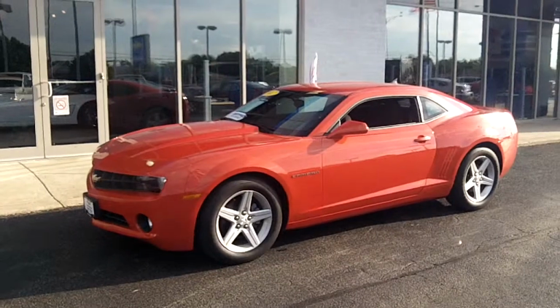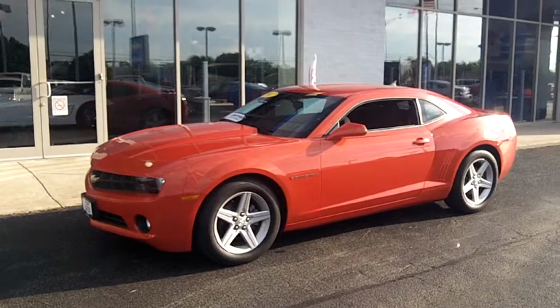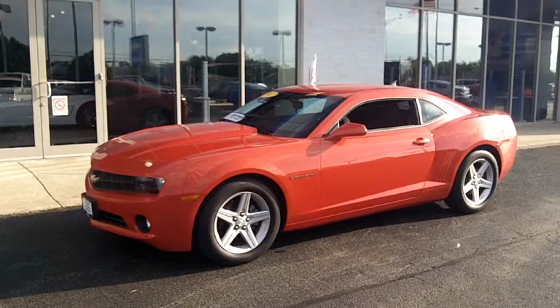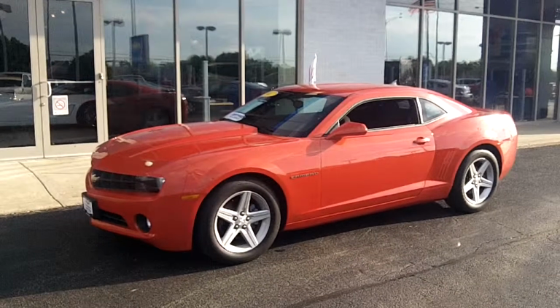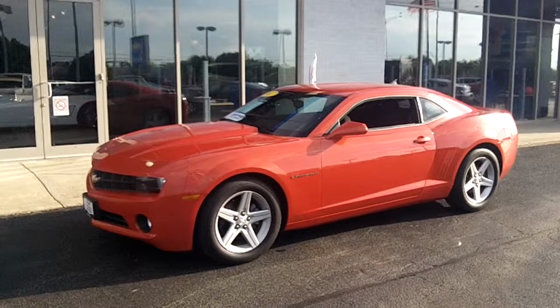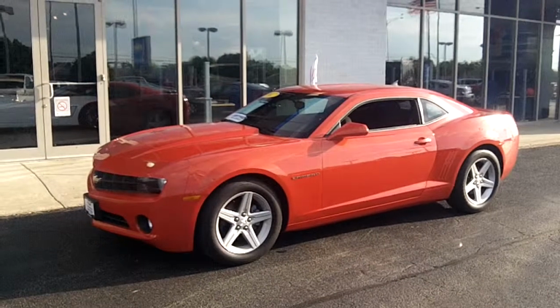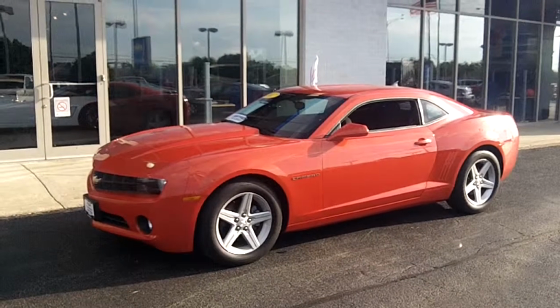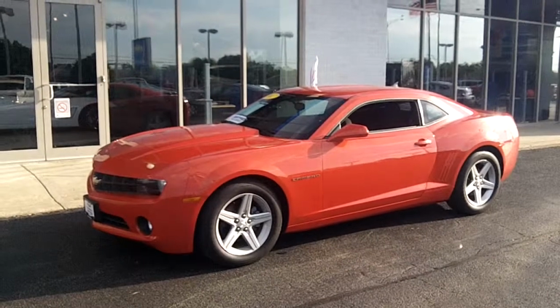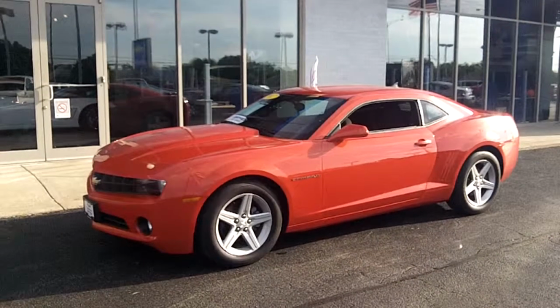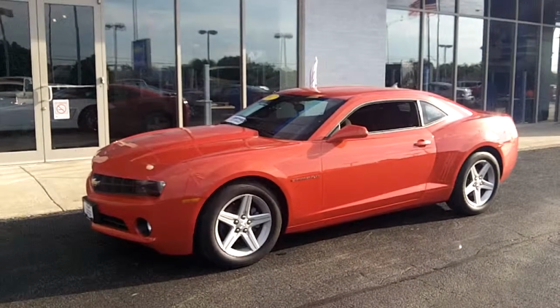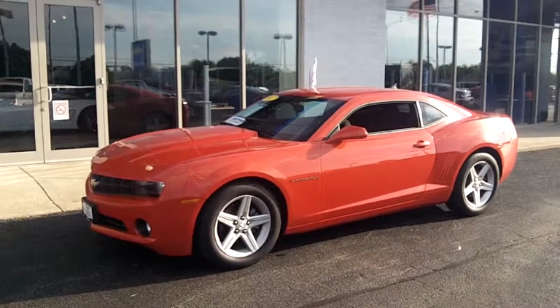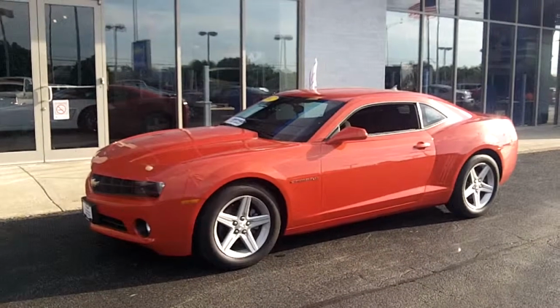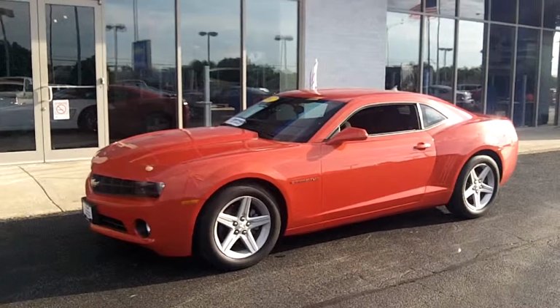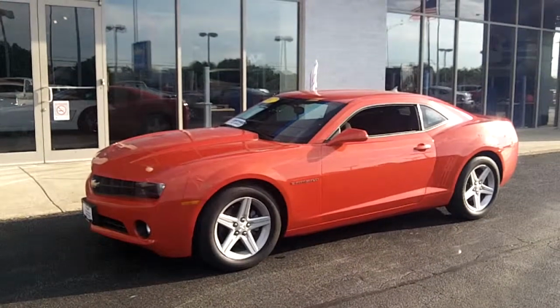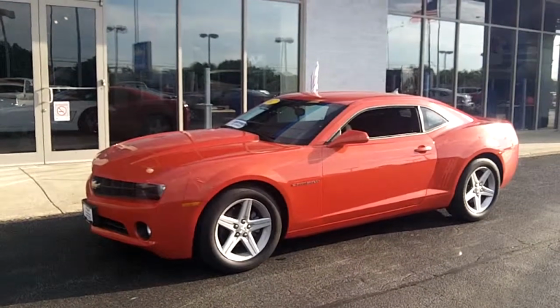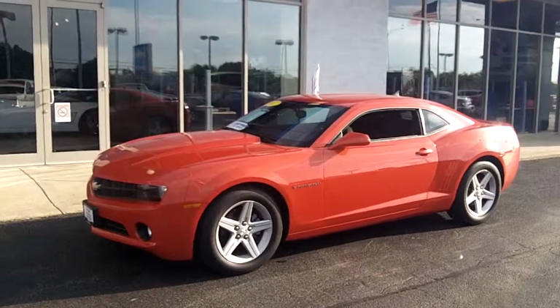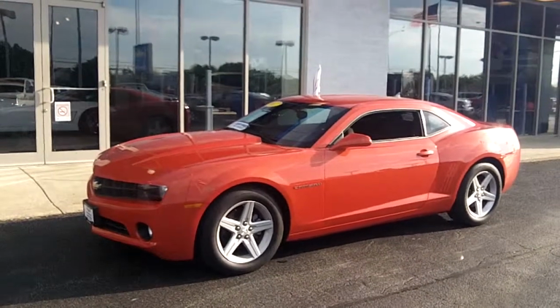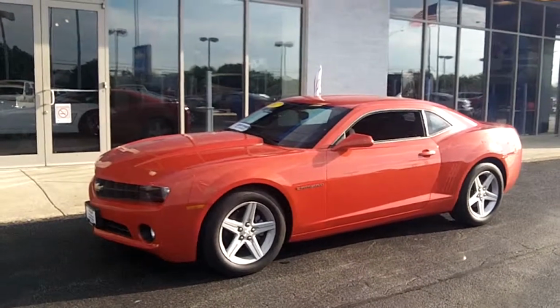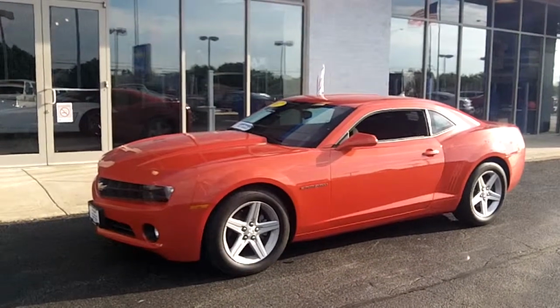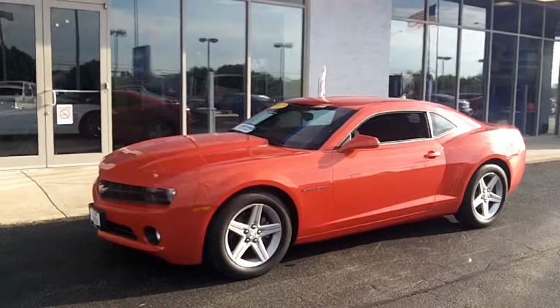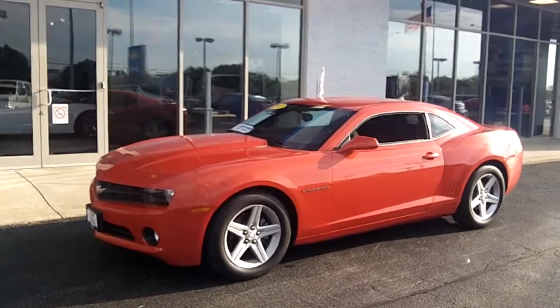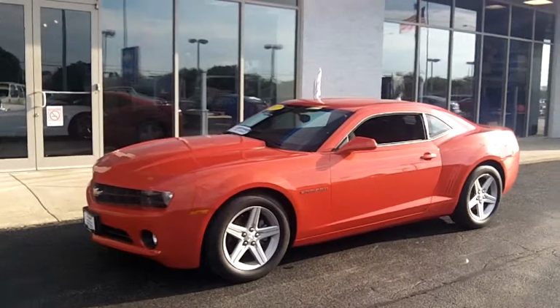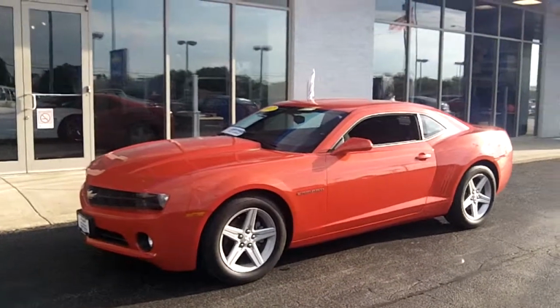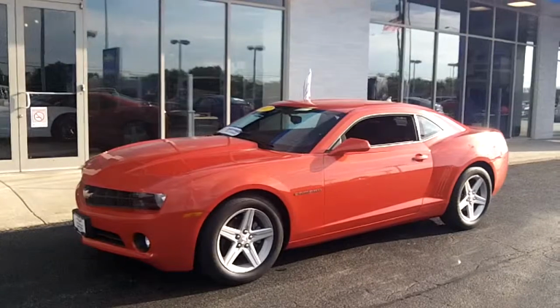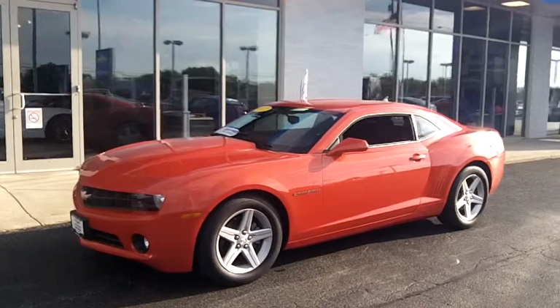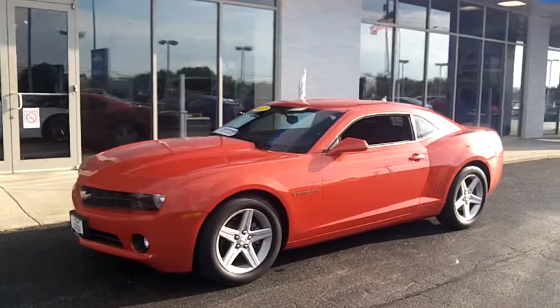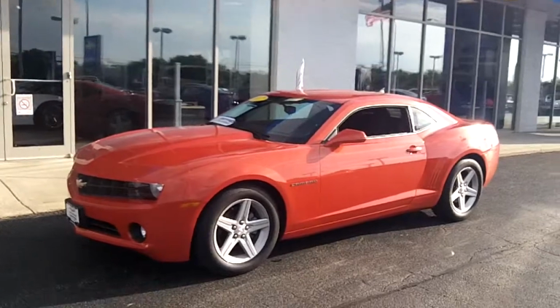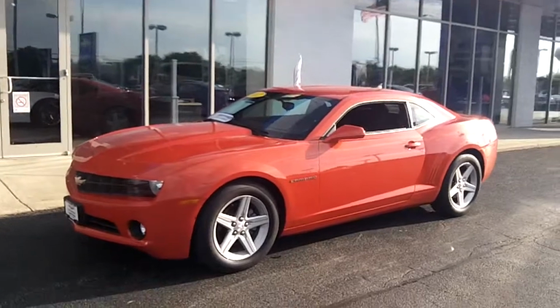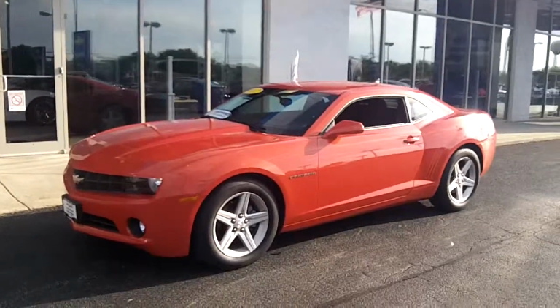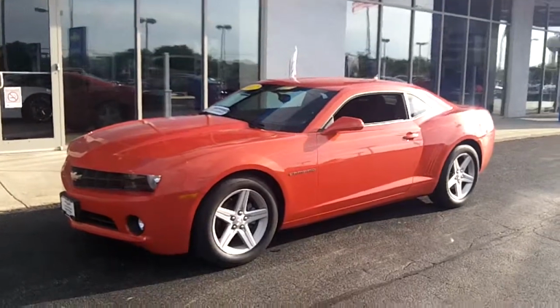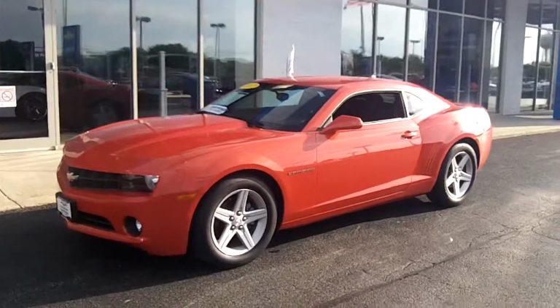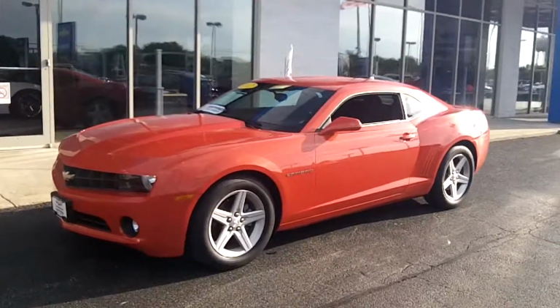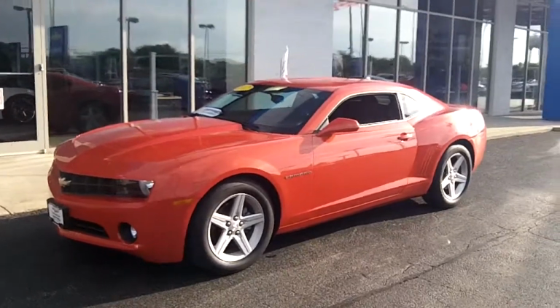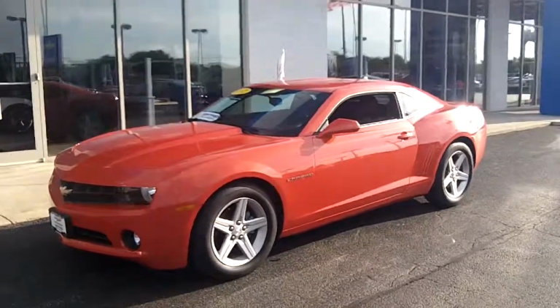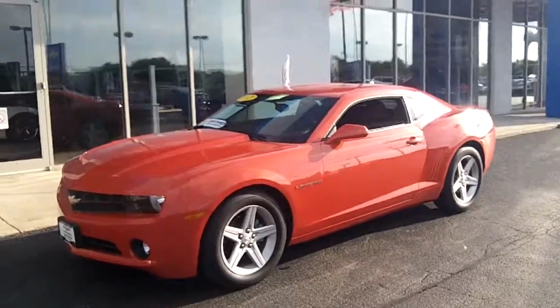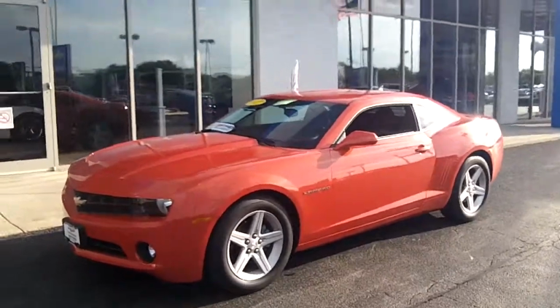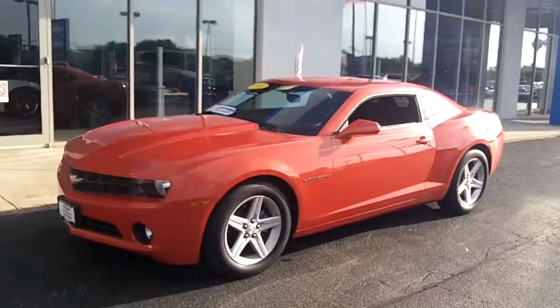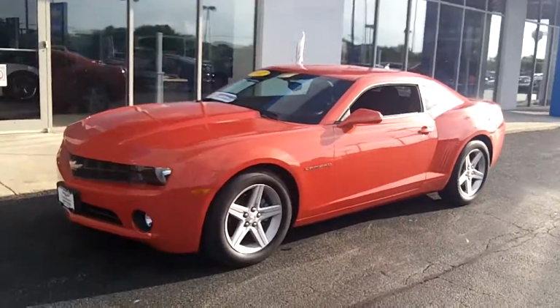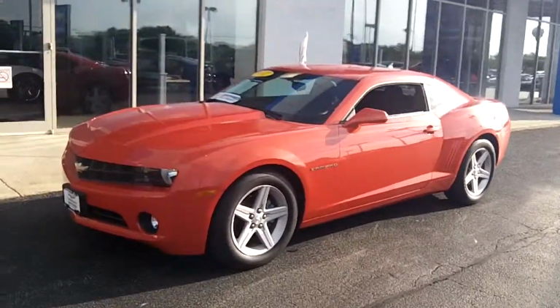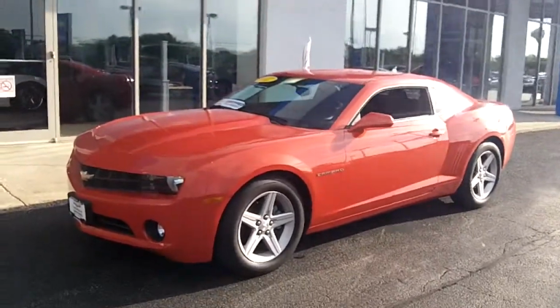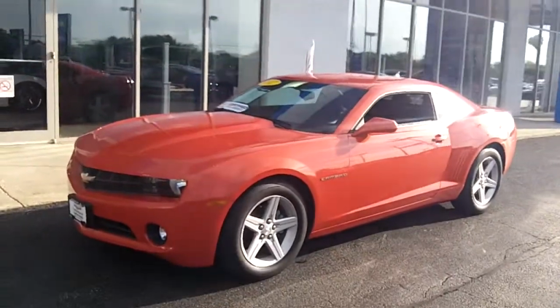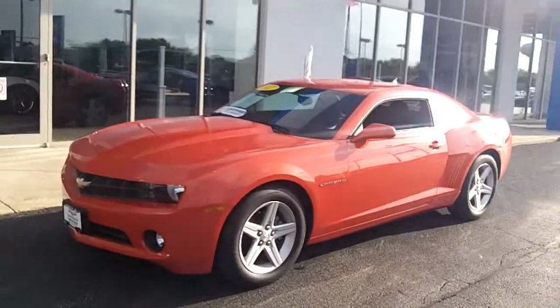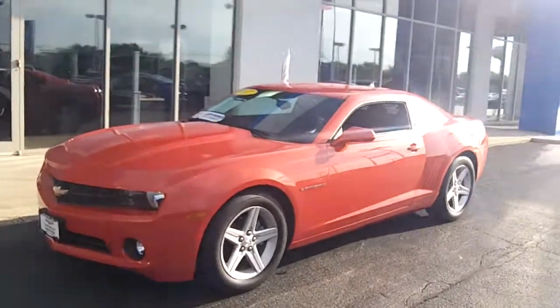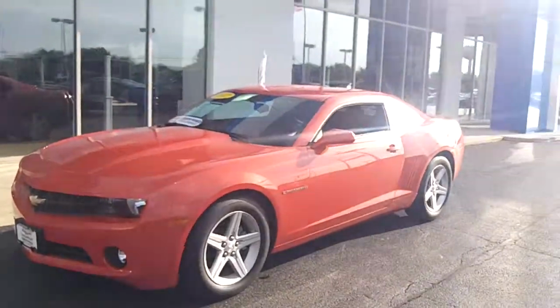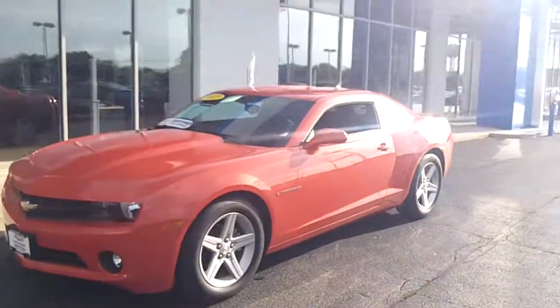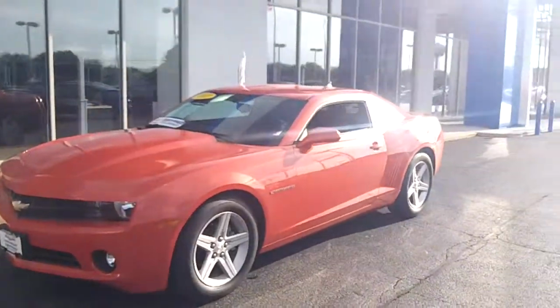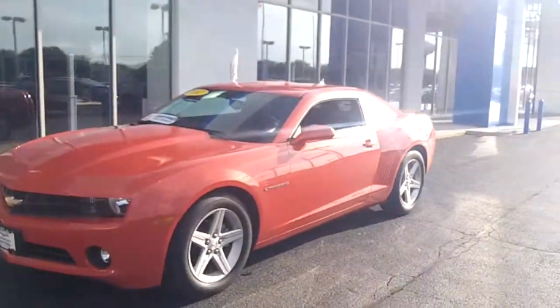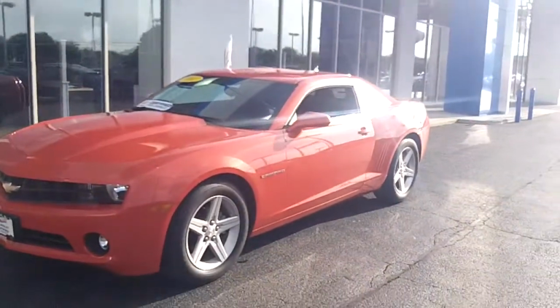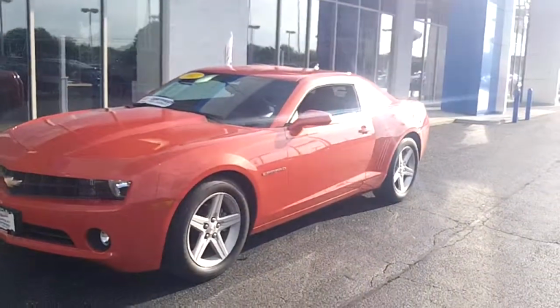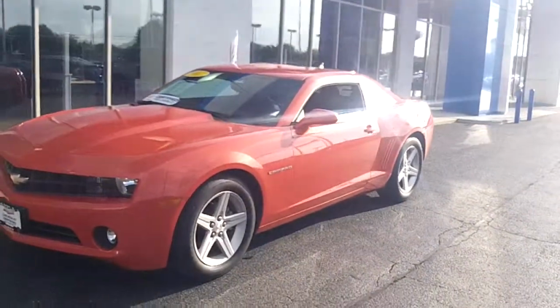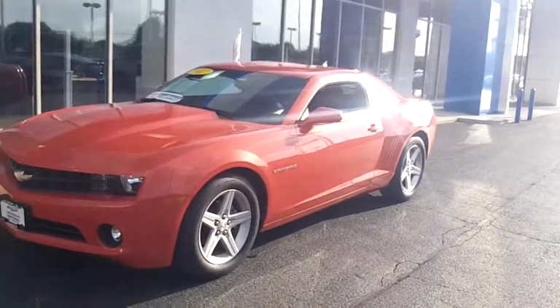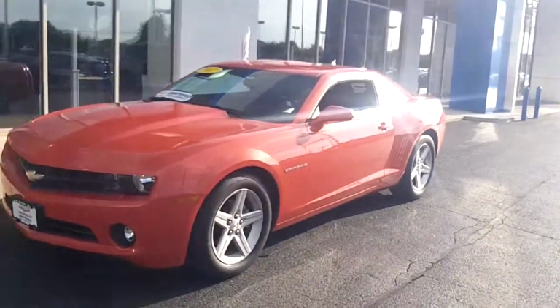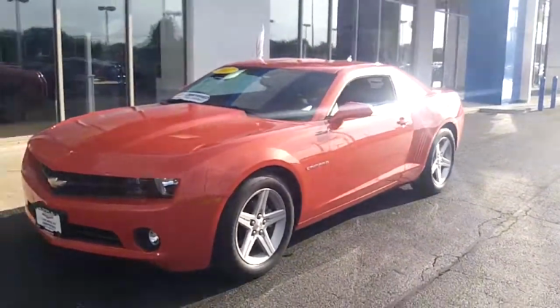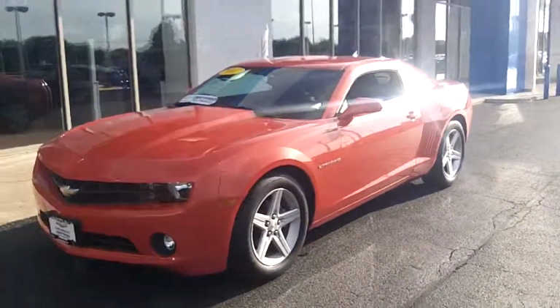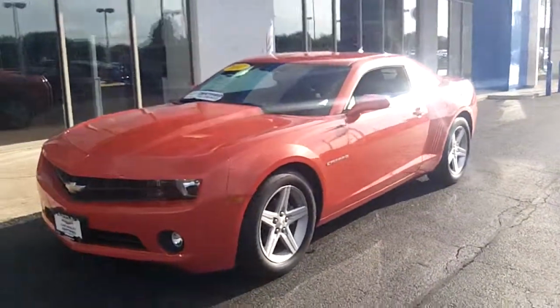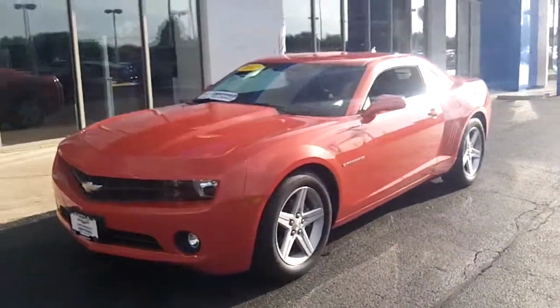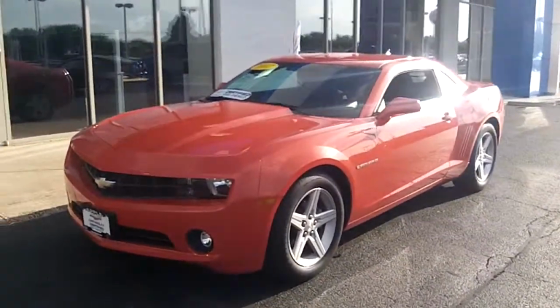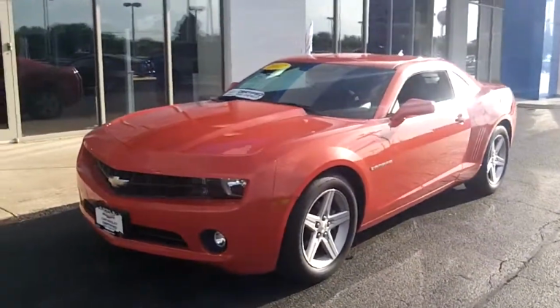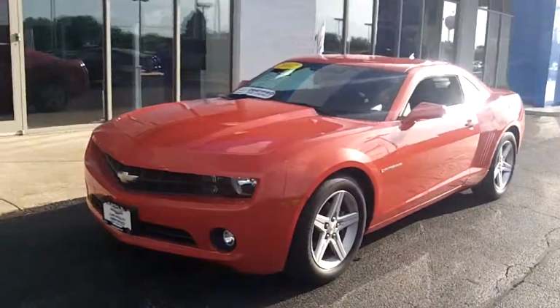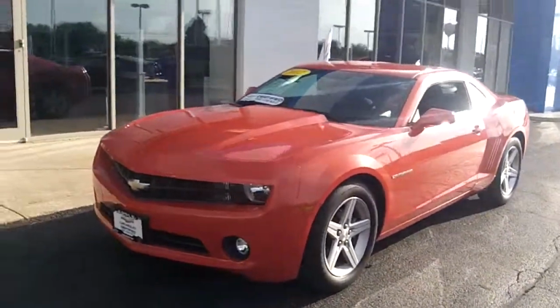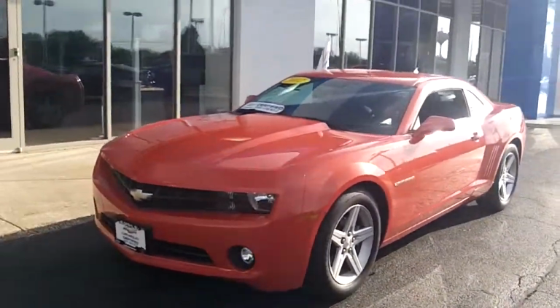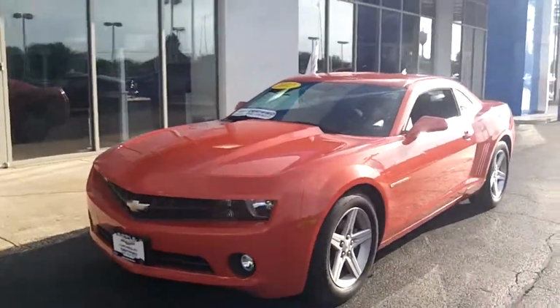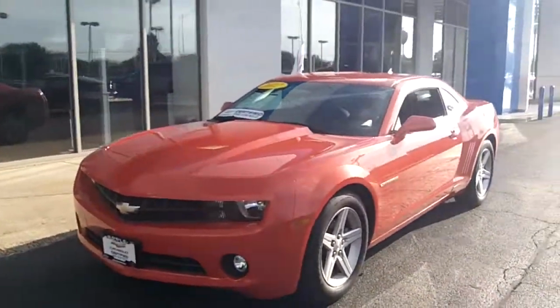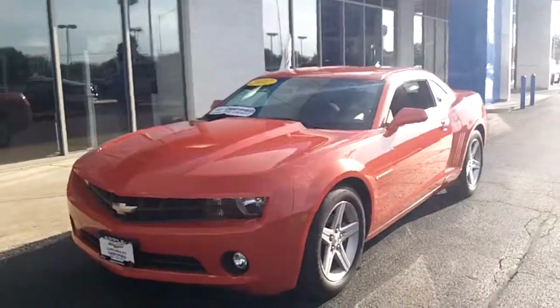Hi Albert, my name is Dan Dignan and I'm here at Apple Chevy with the 2012 Chevy Camaro LT that you requested information on.